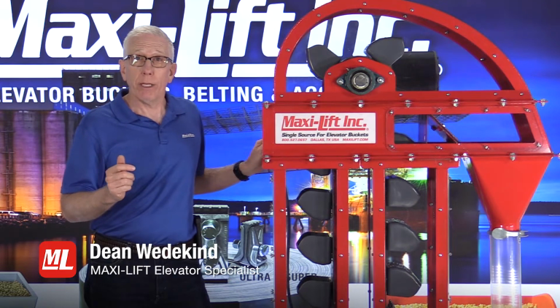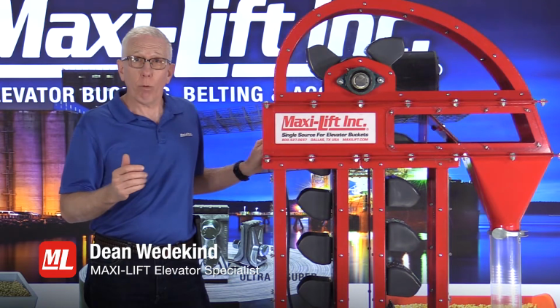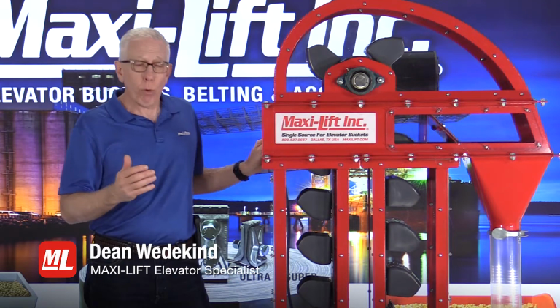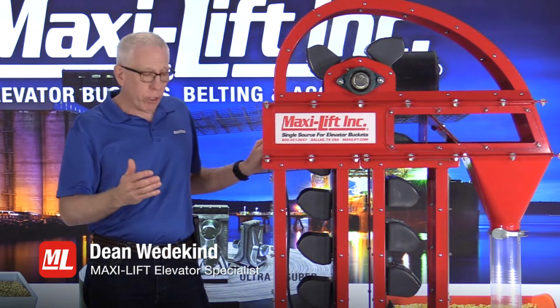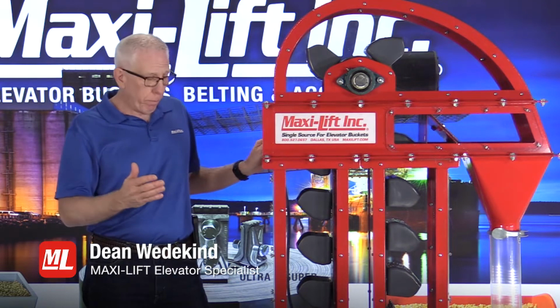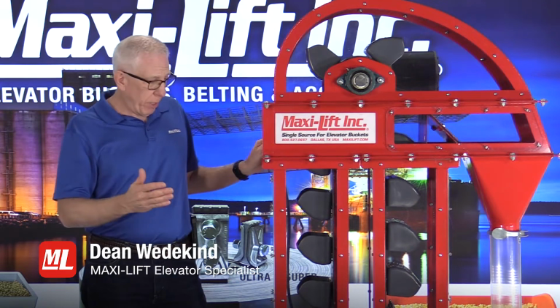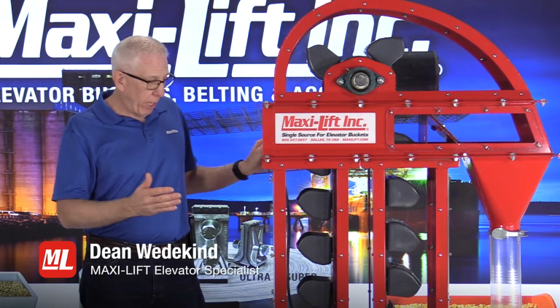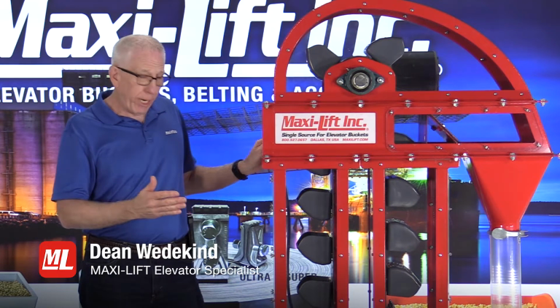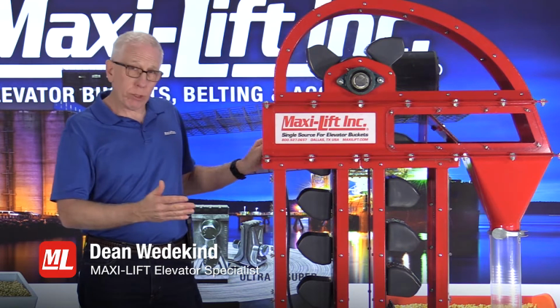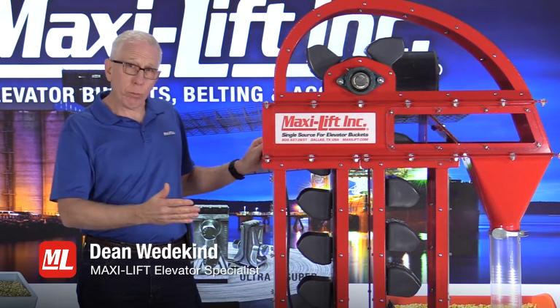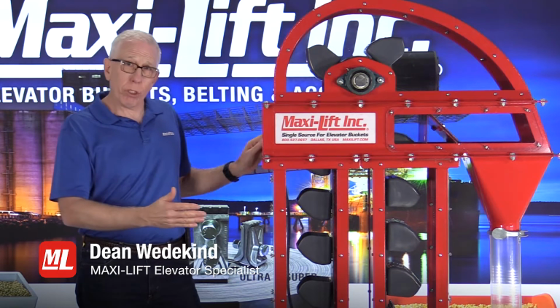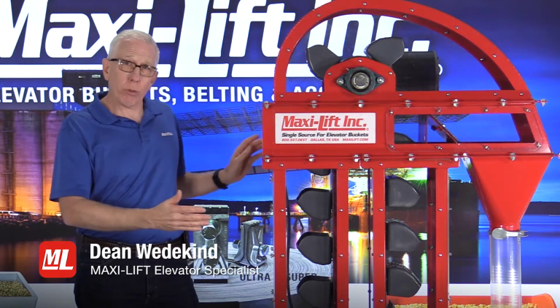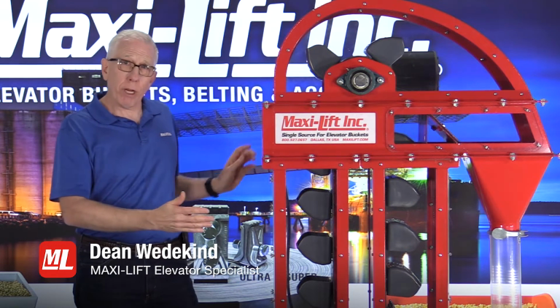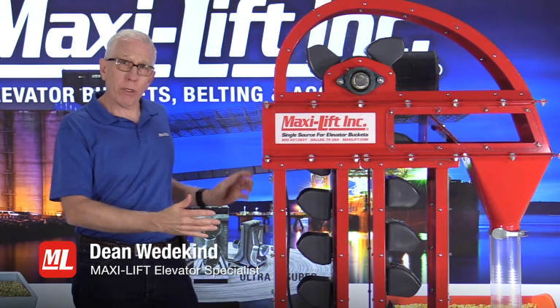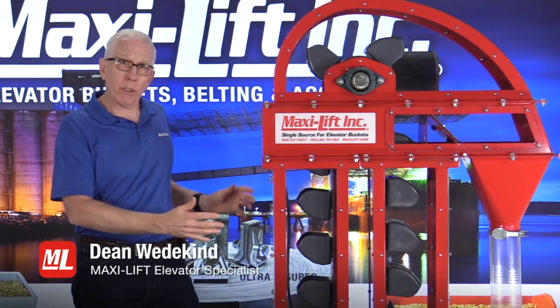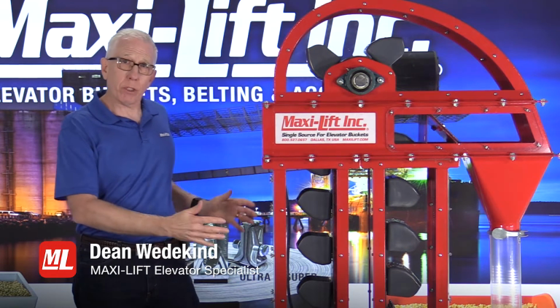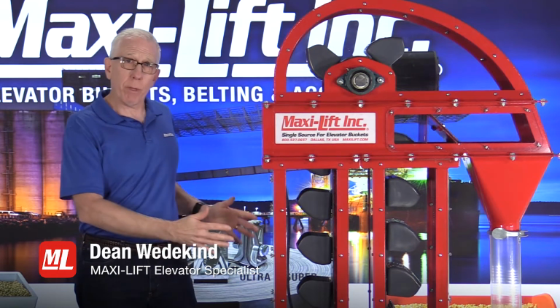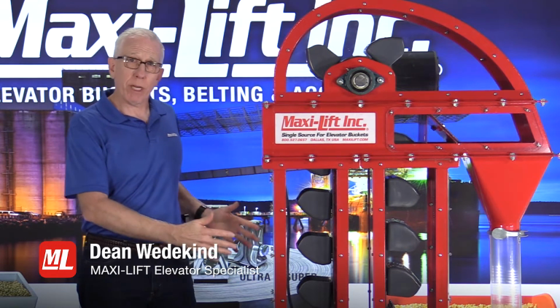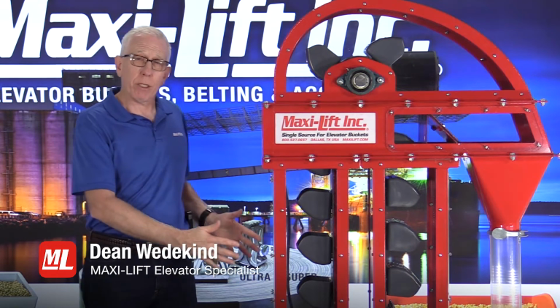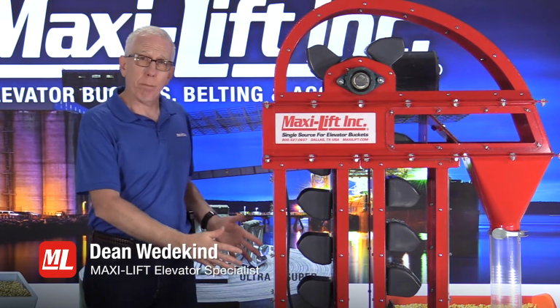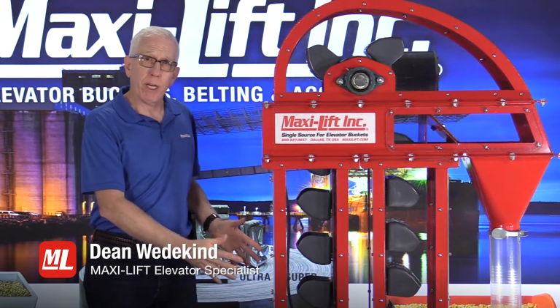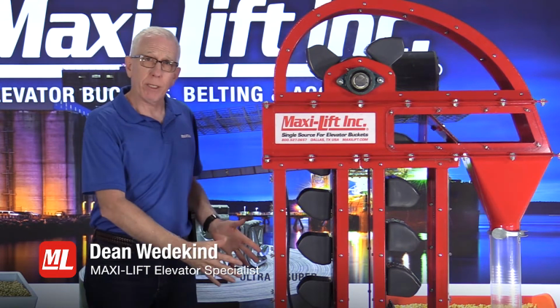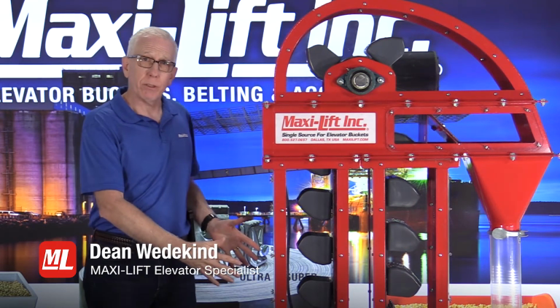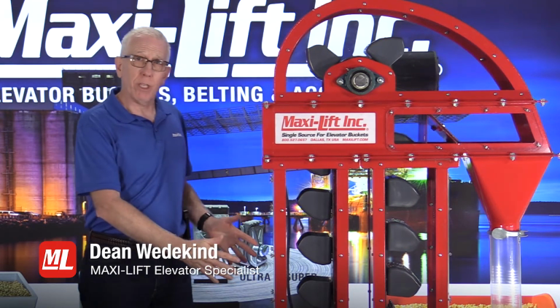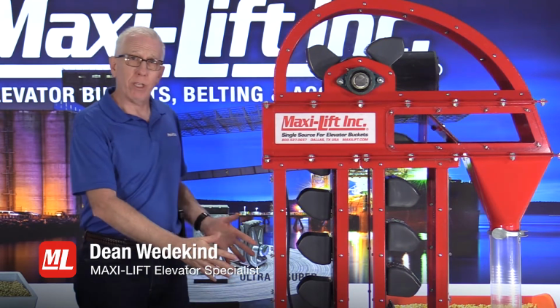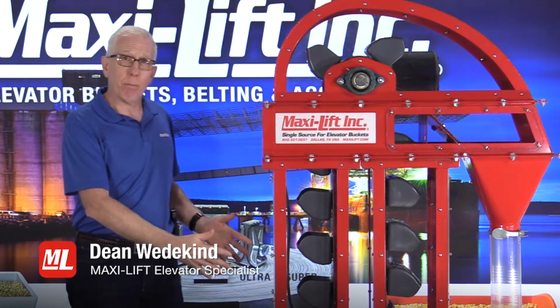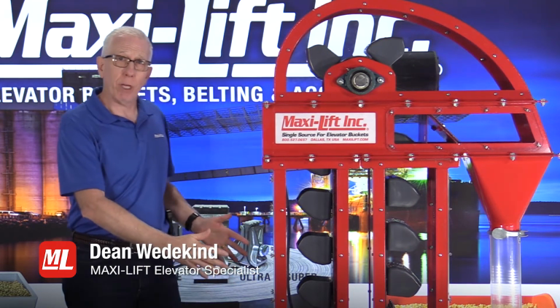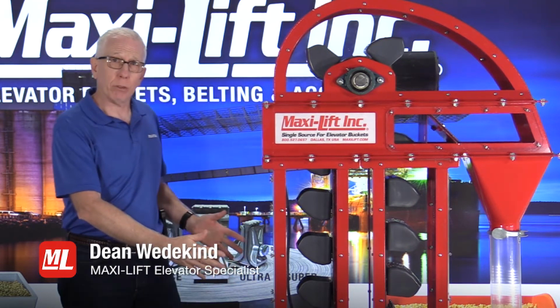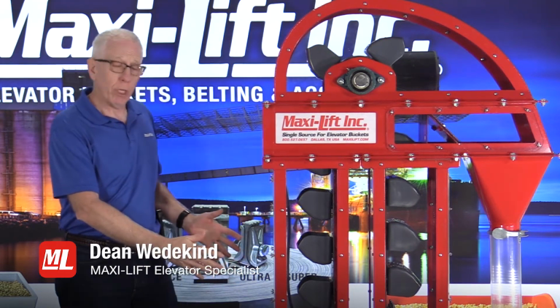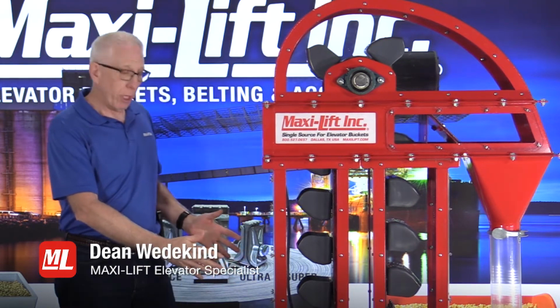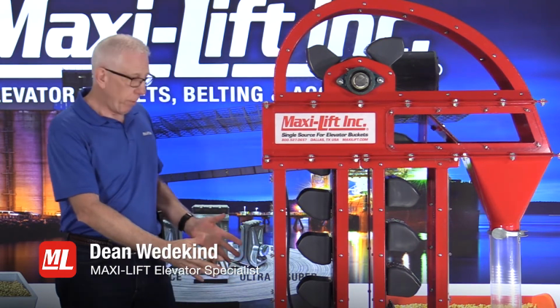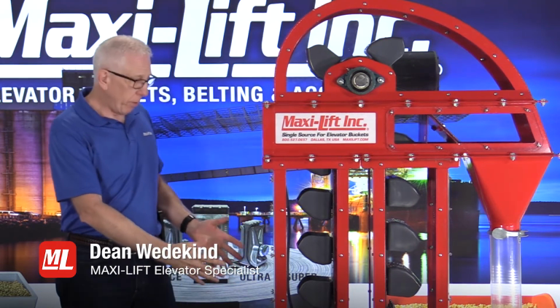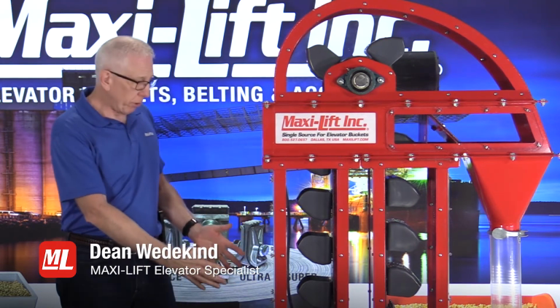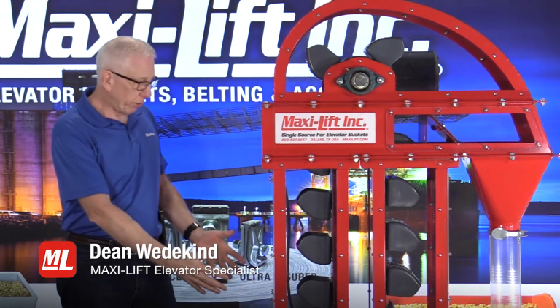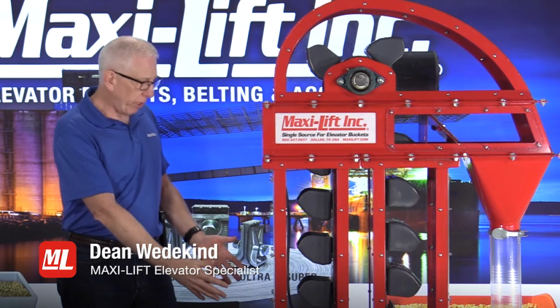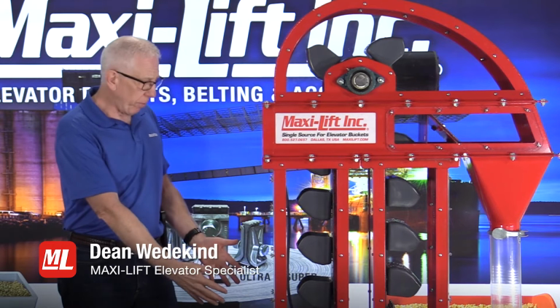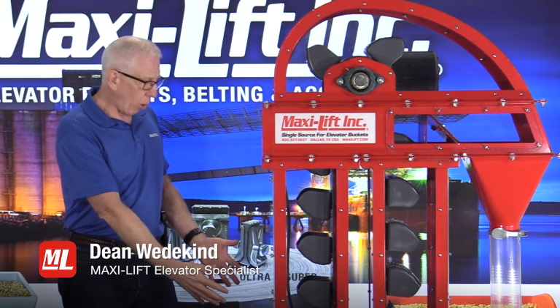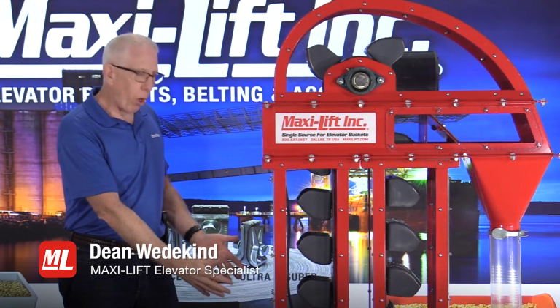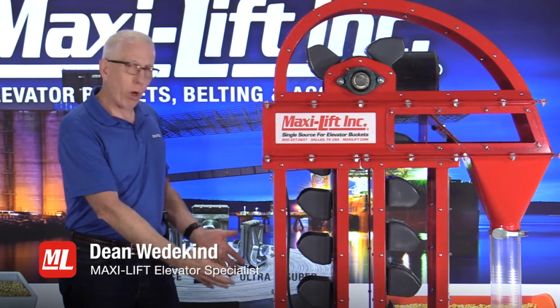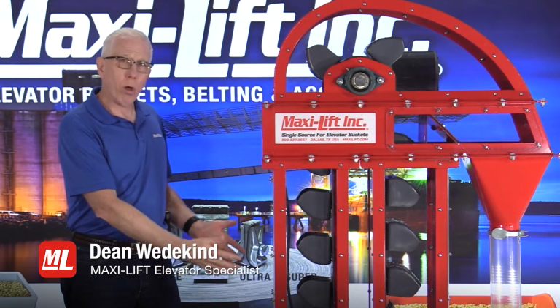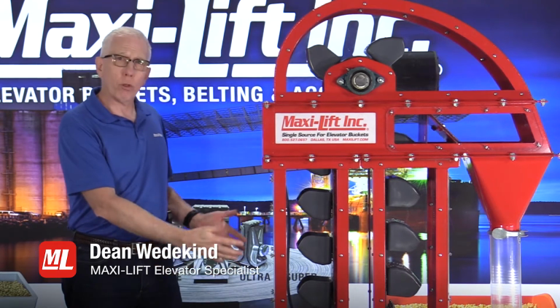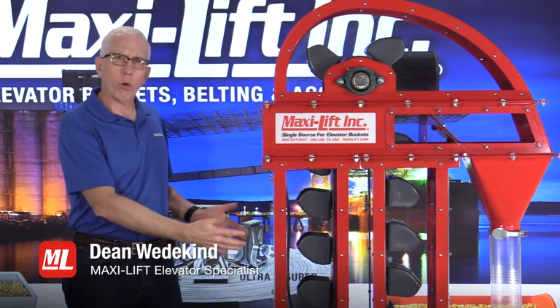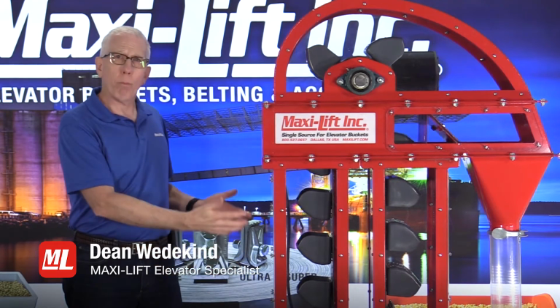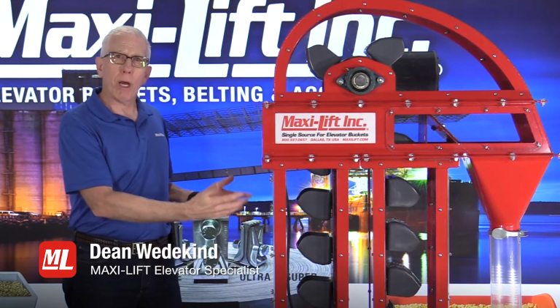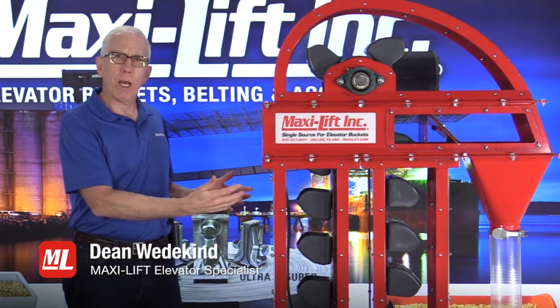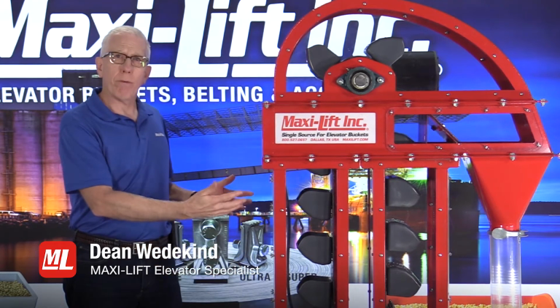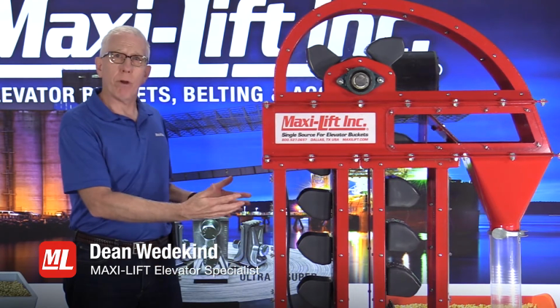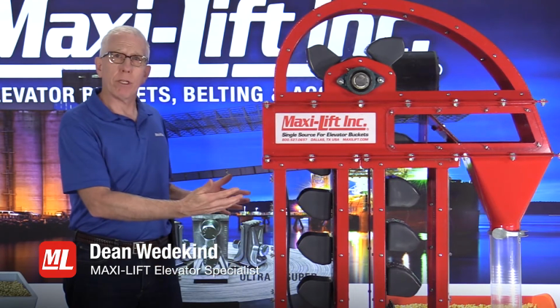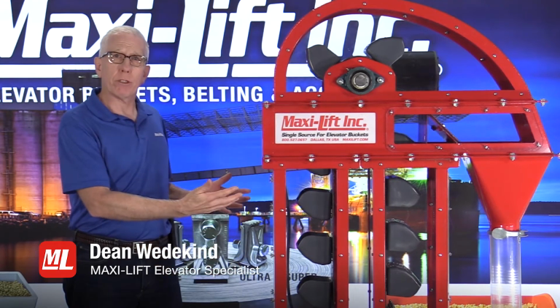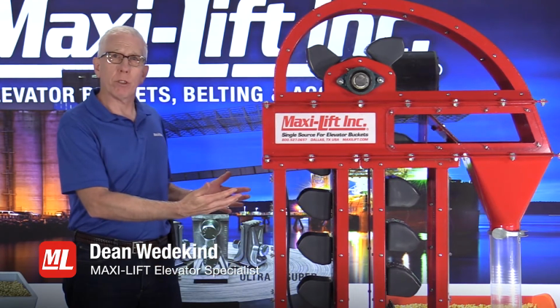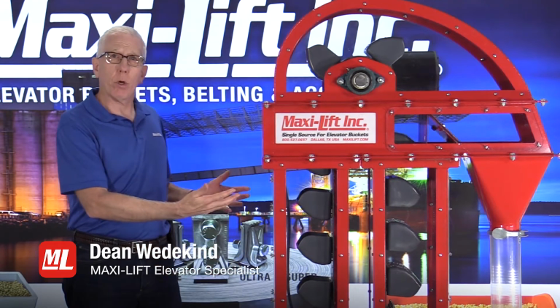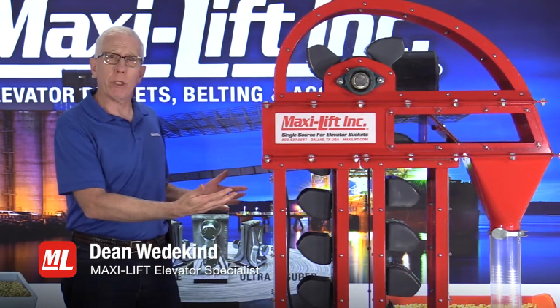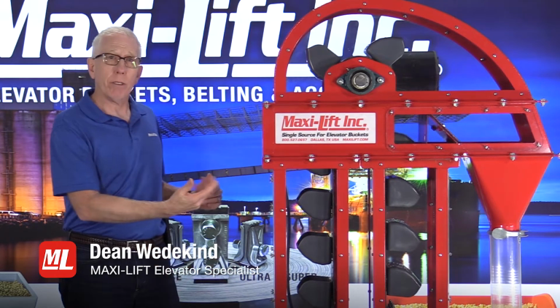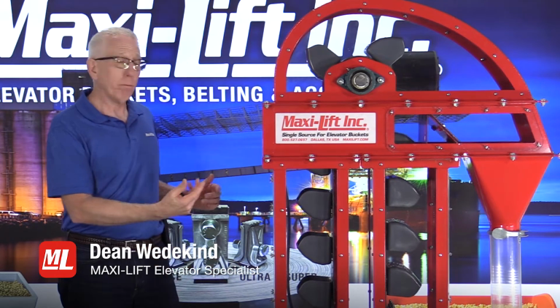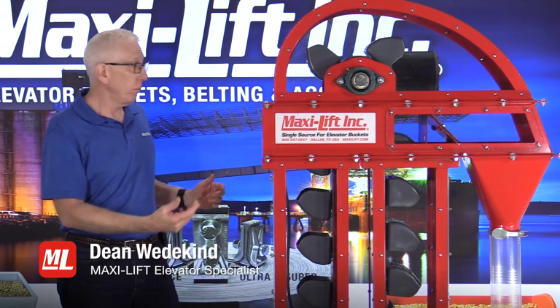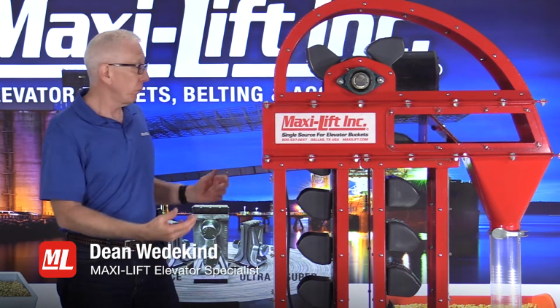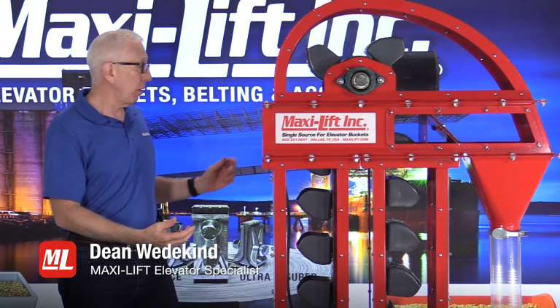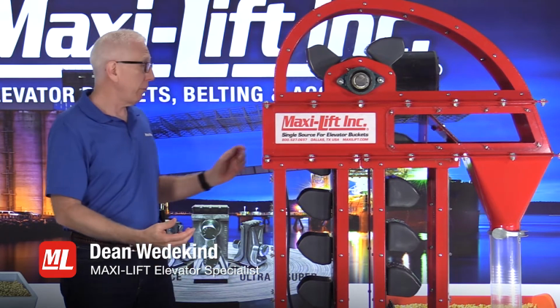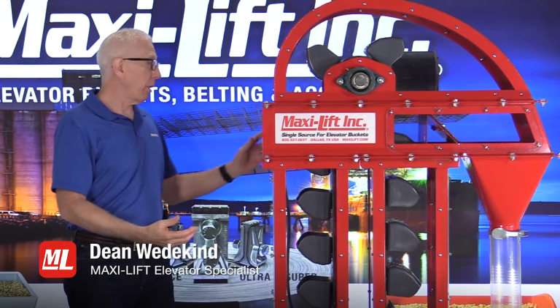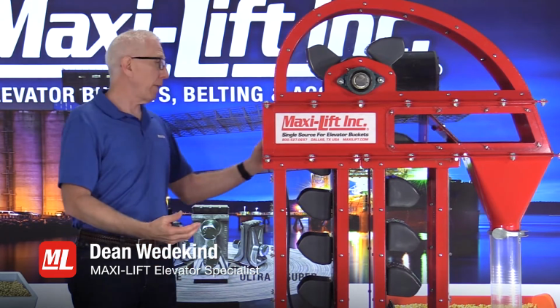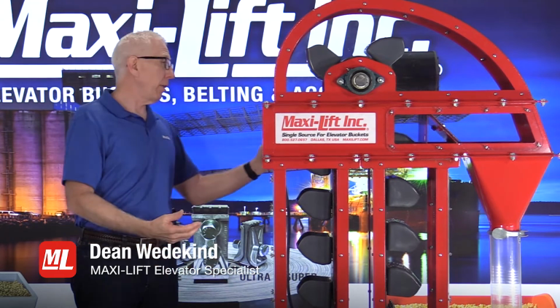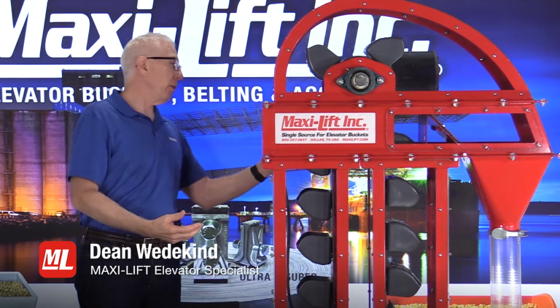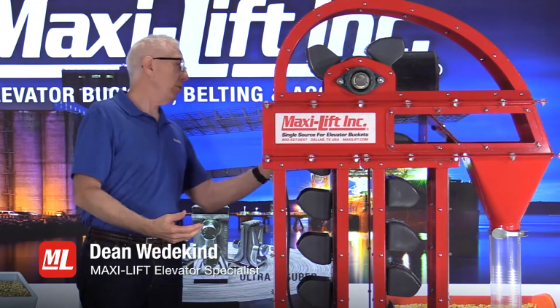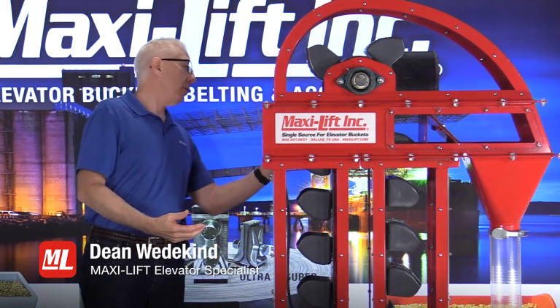Now, wouldn't it be nice when you're trying to inspect the buckets and the belt to be able to see them all go by very slowly? Something like this.